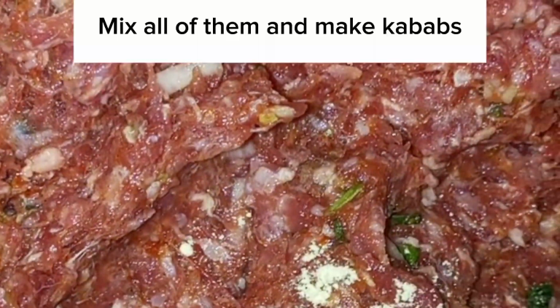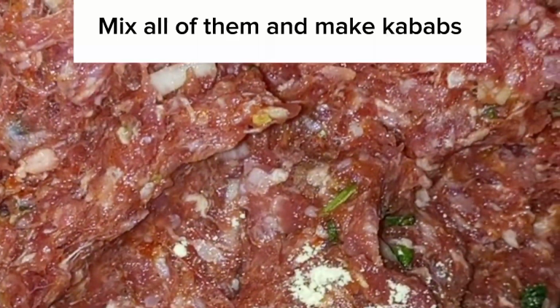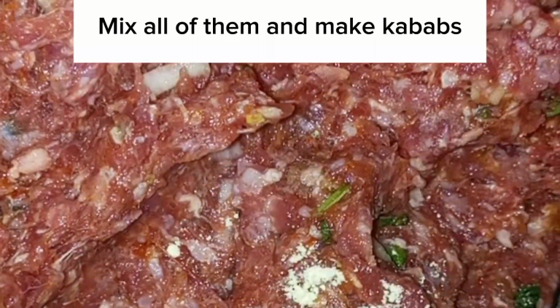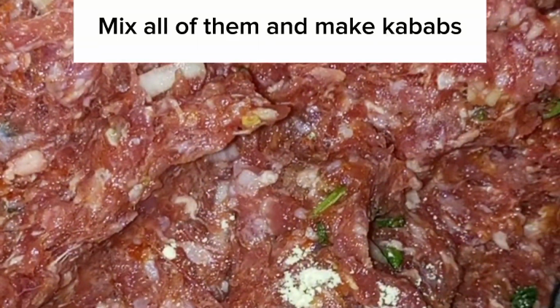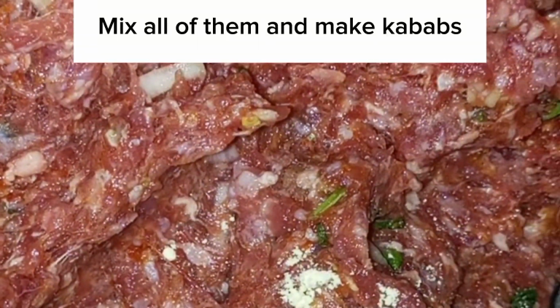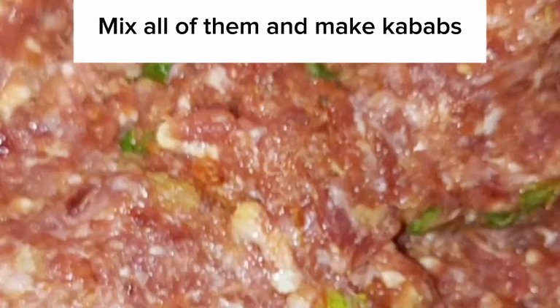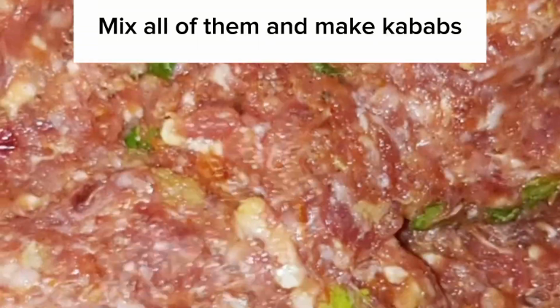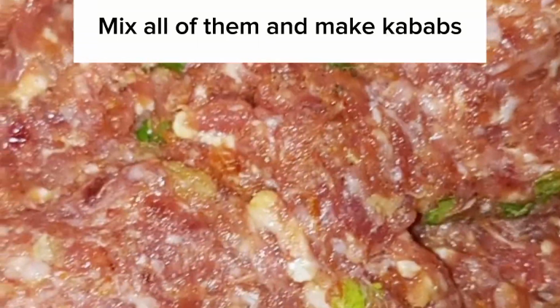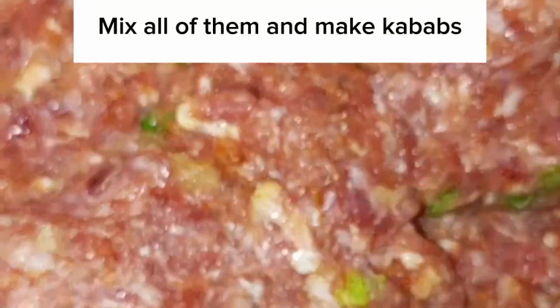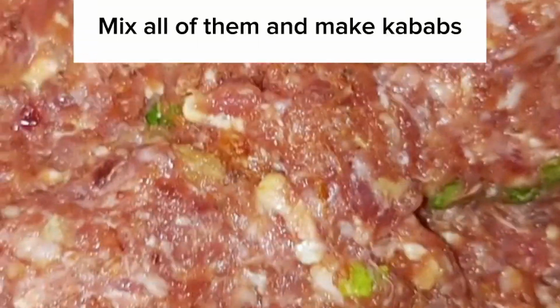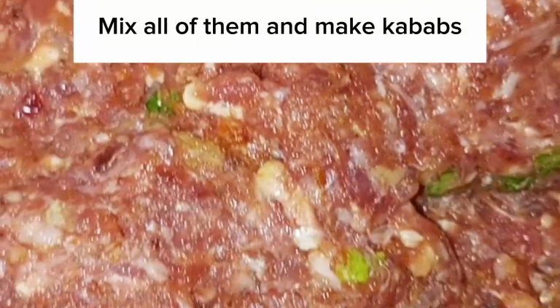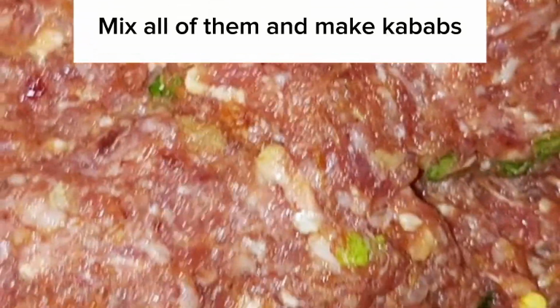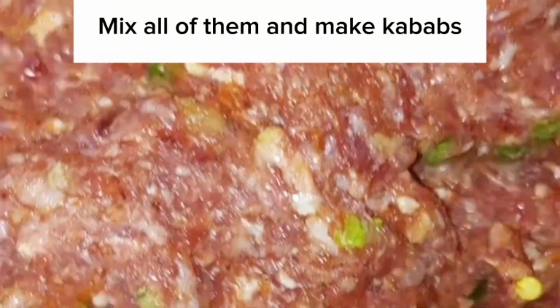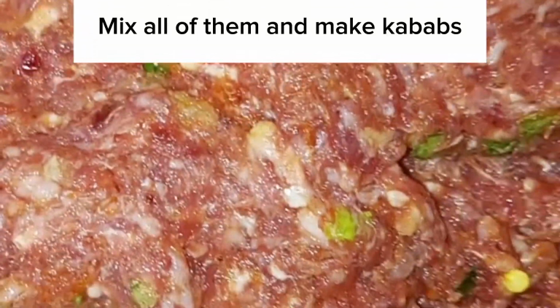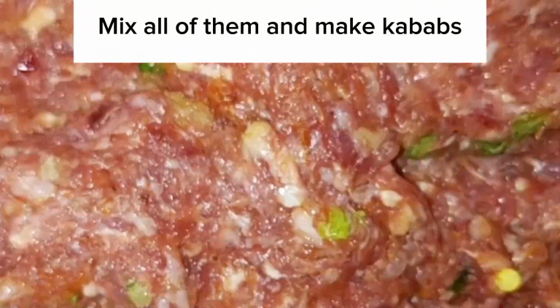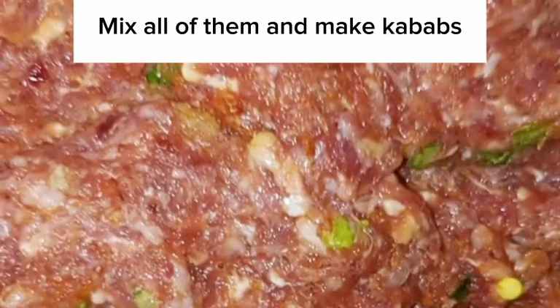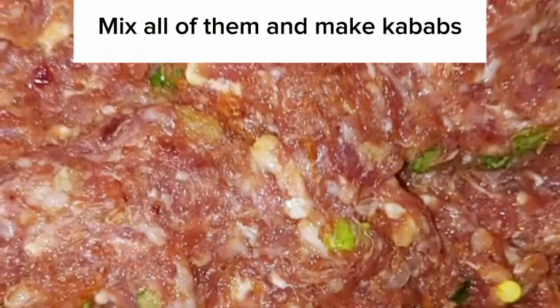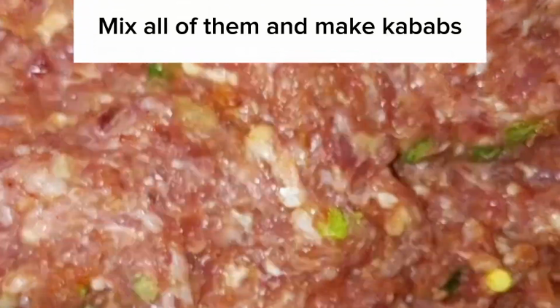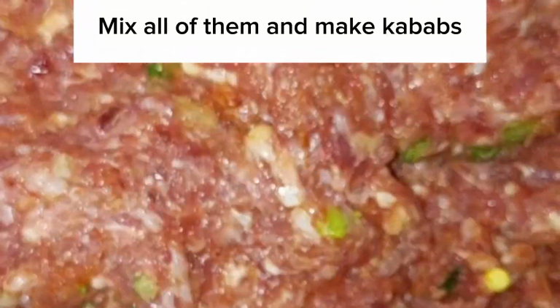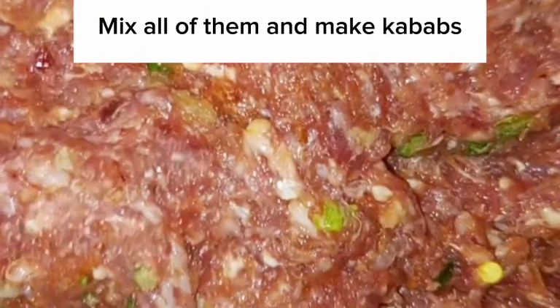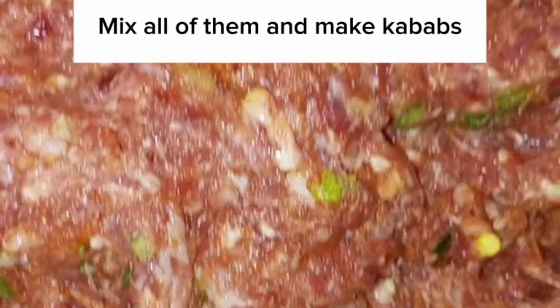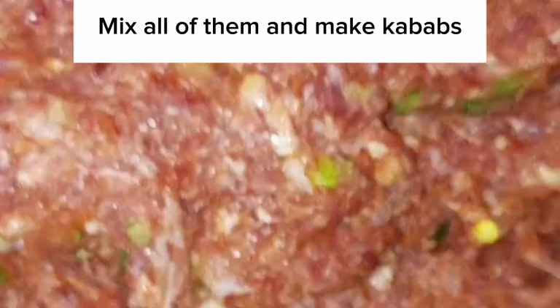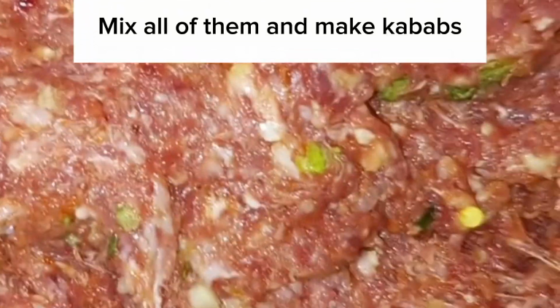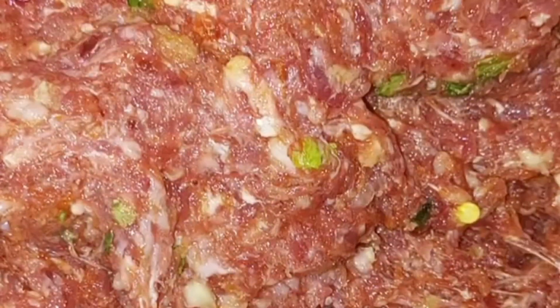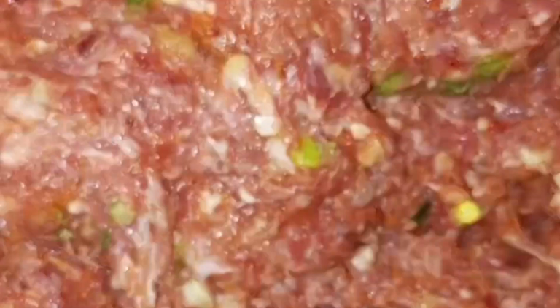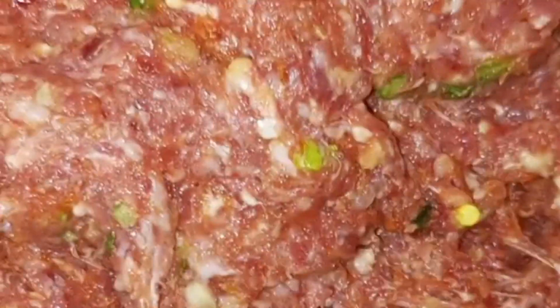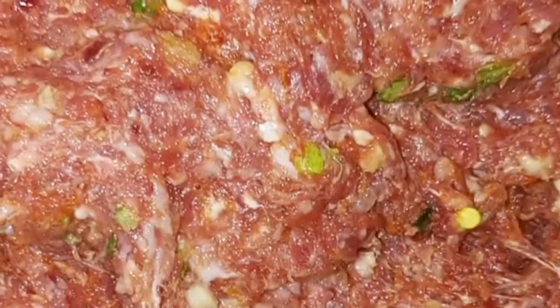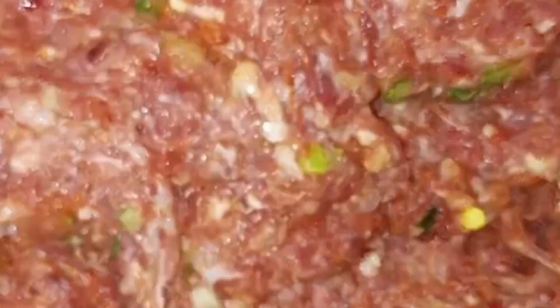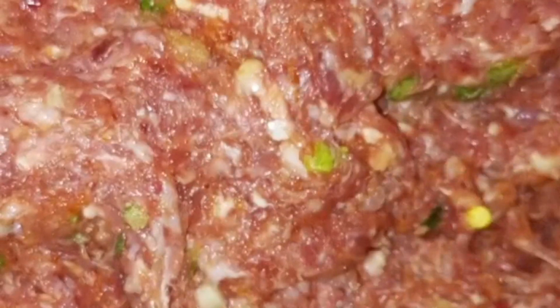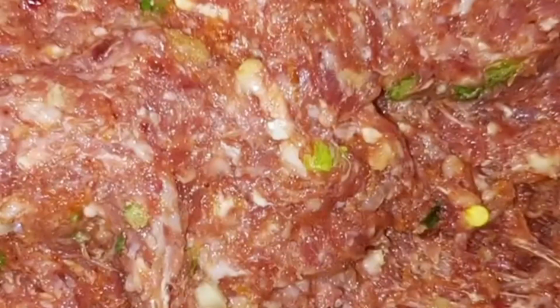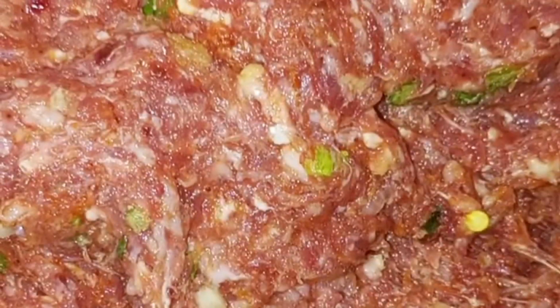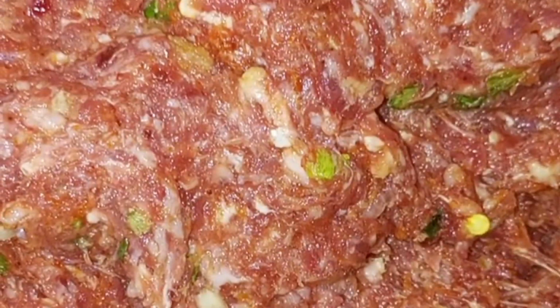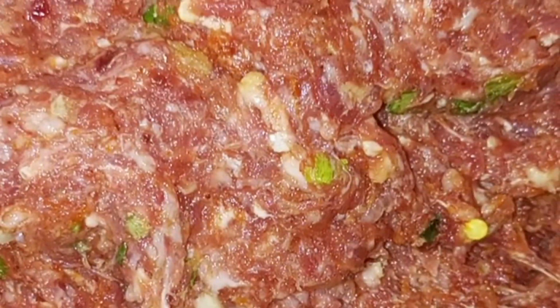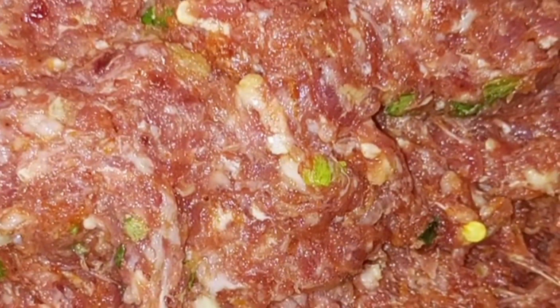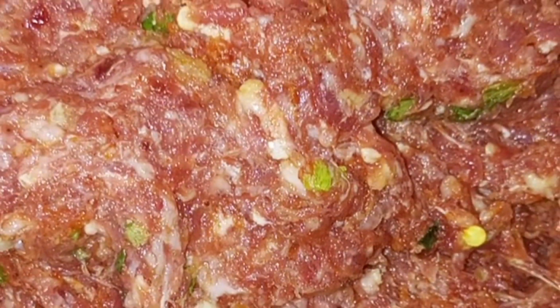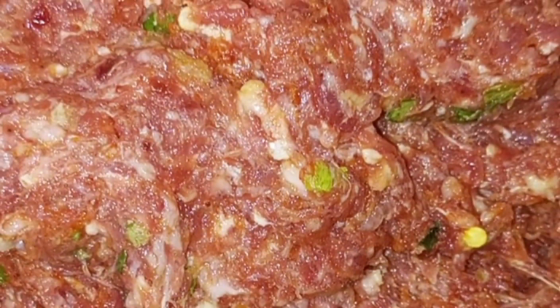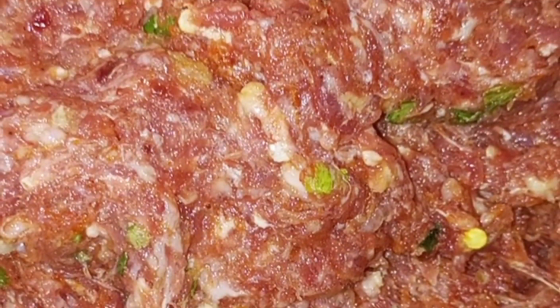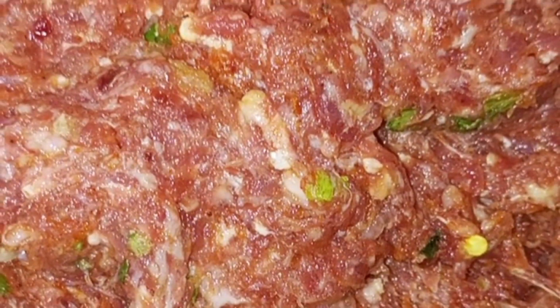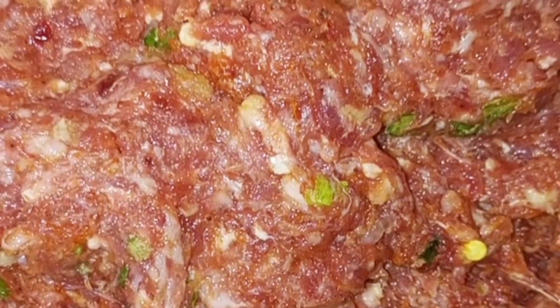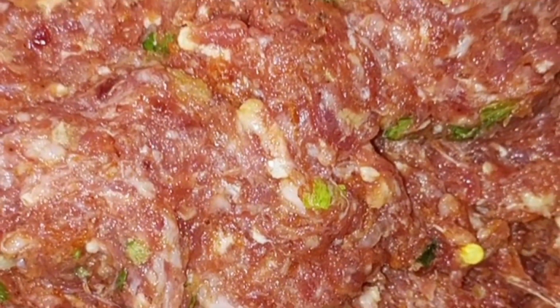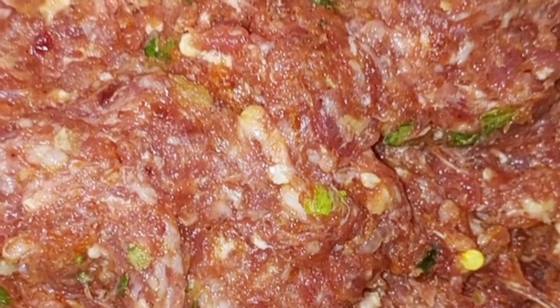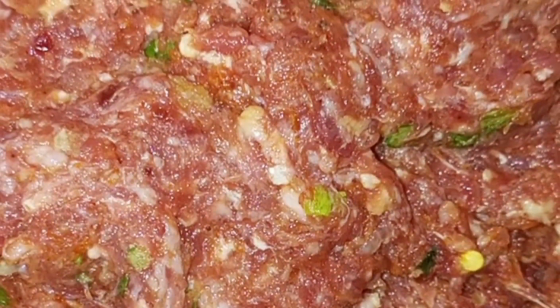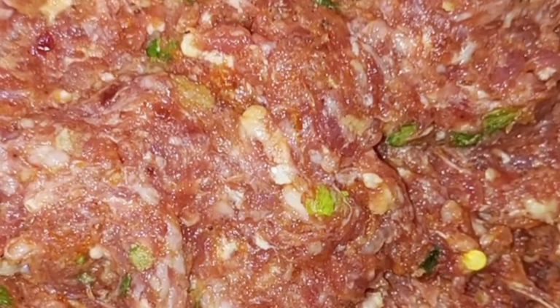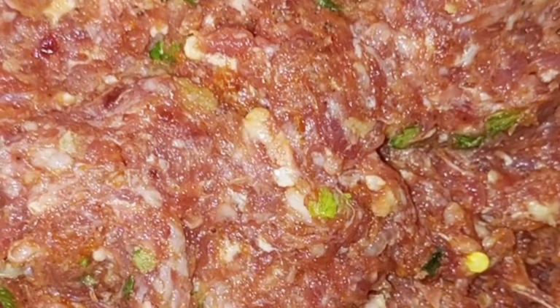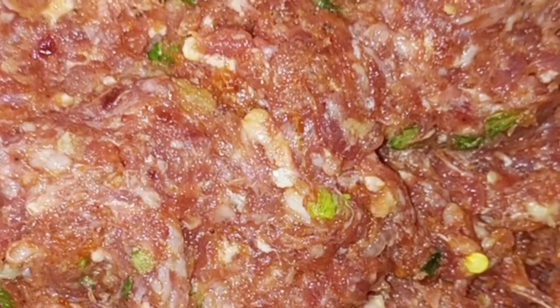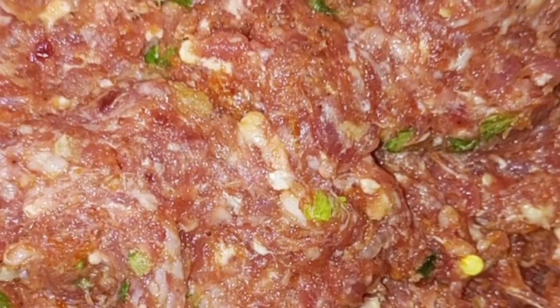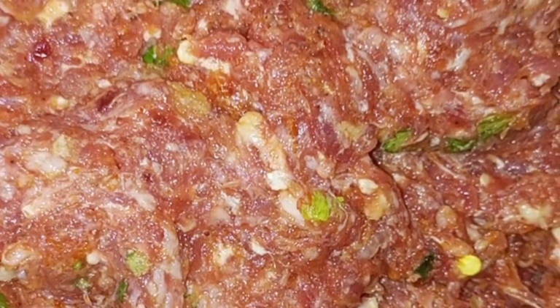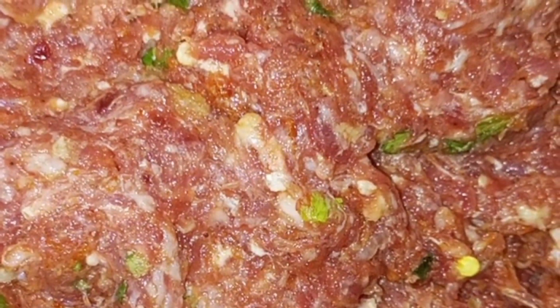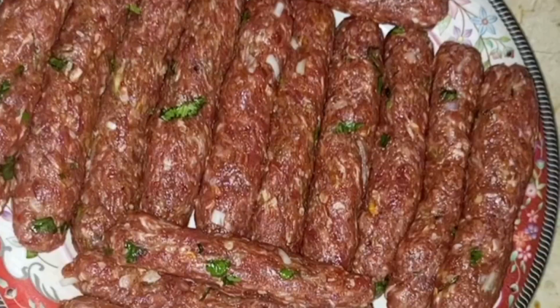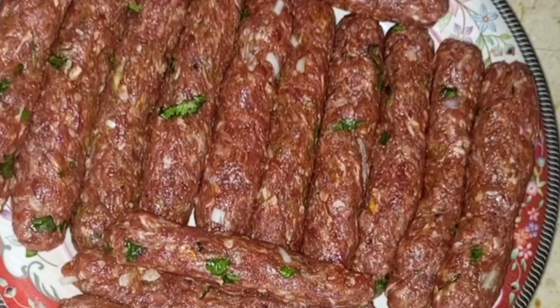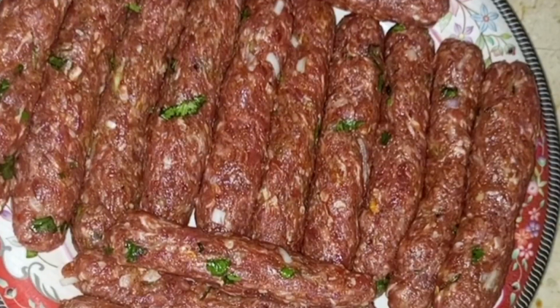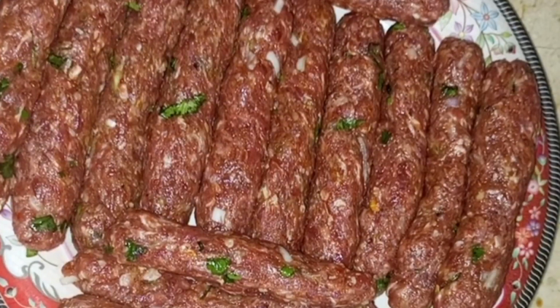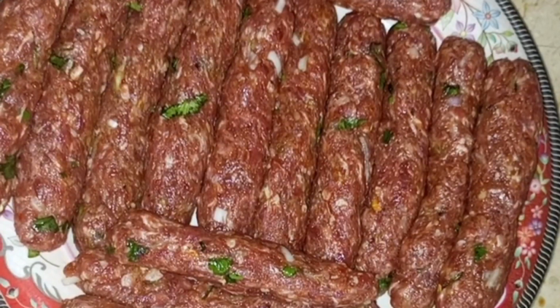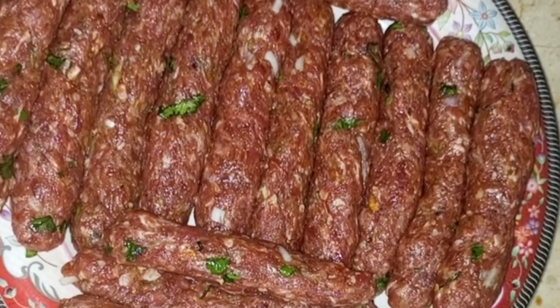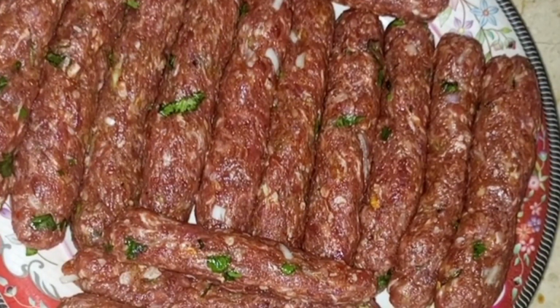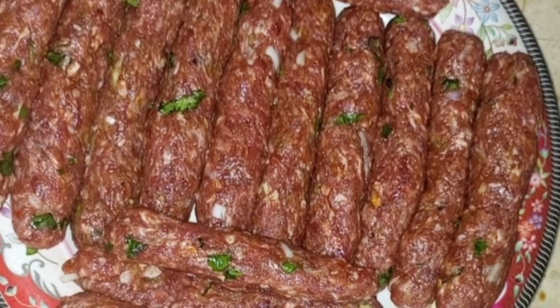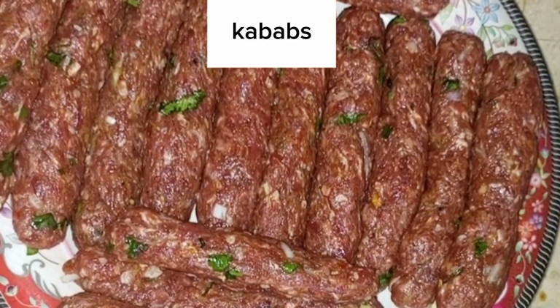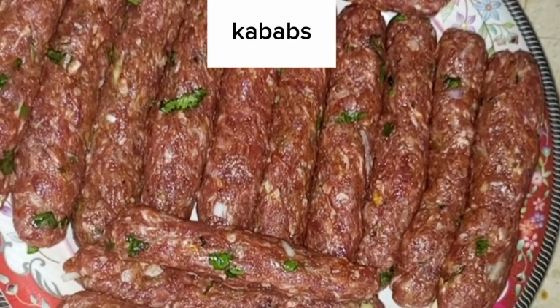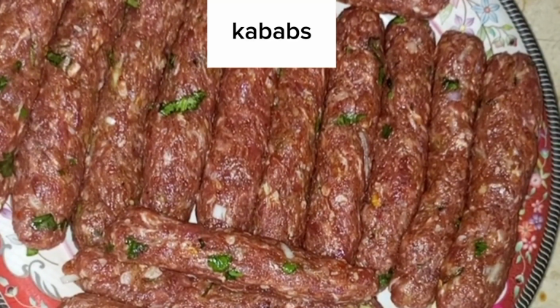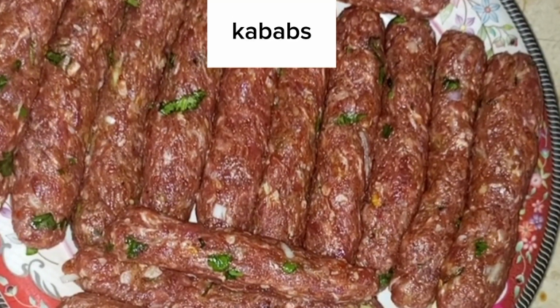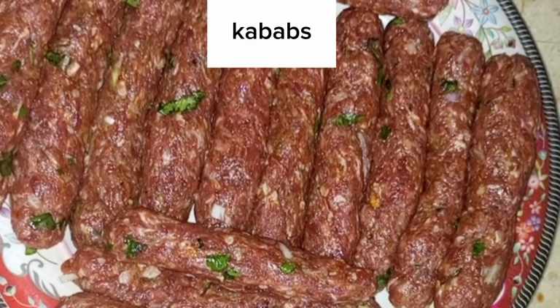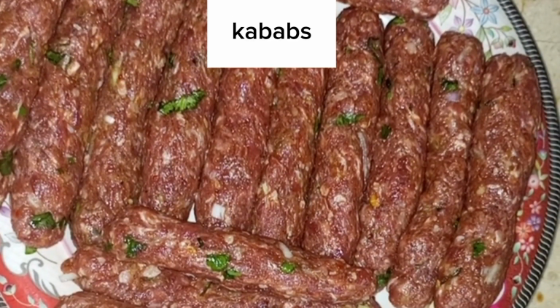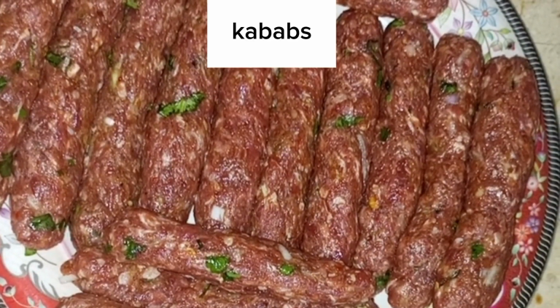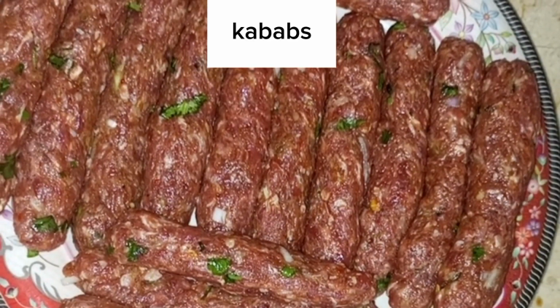Mix all of them together and shape into kebabs.